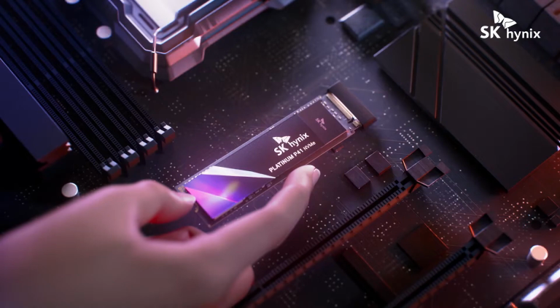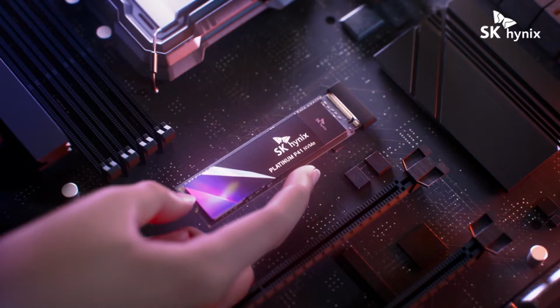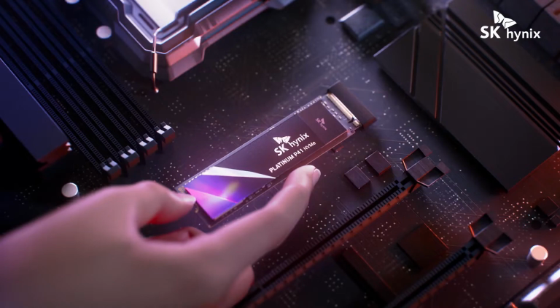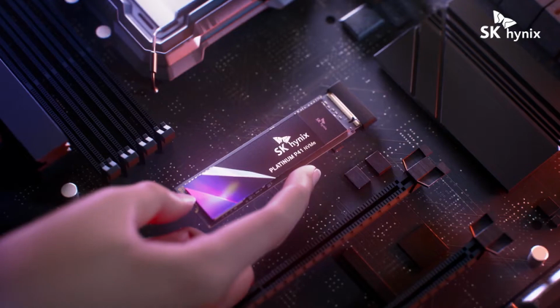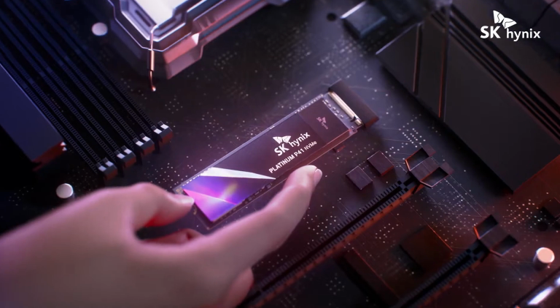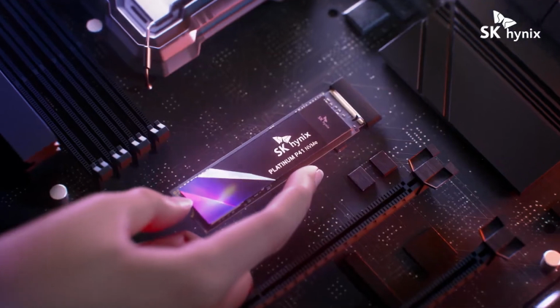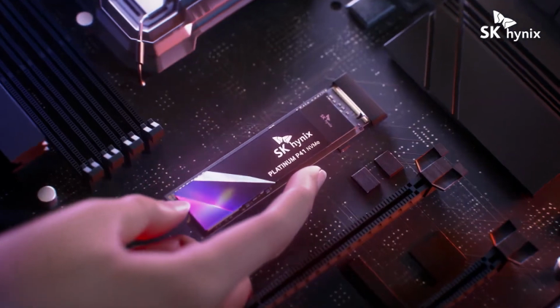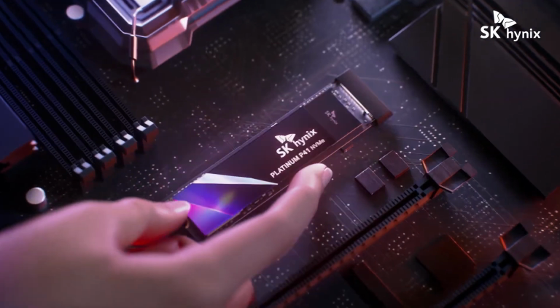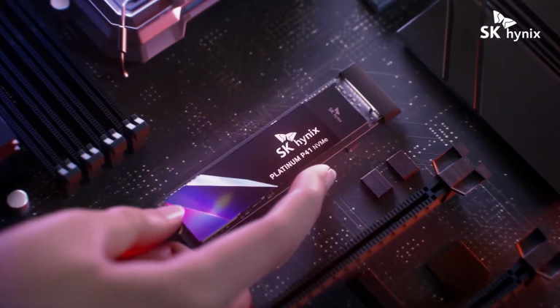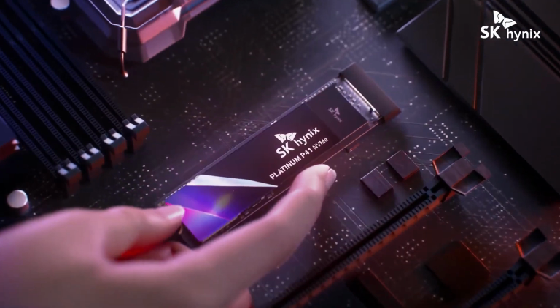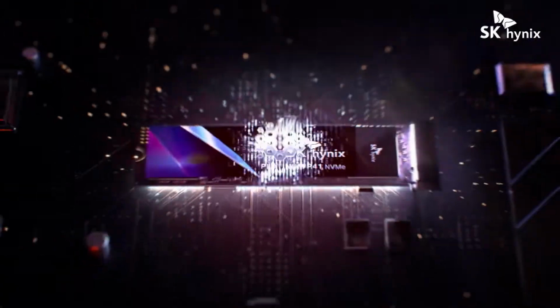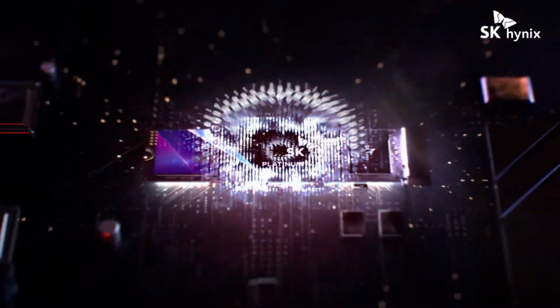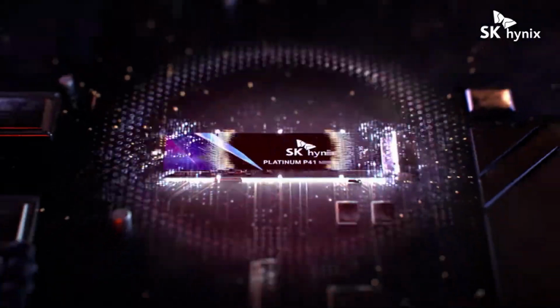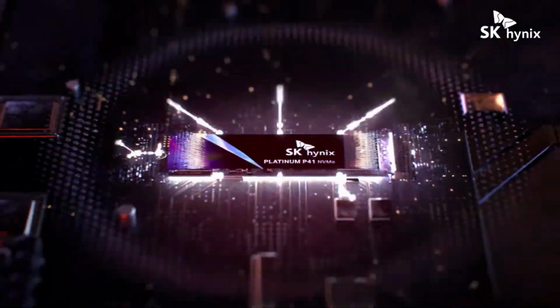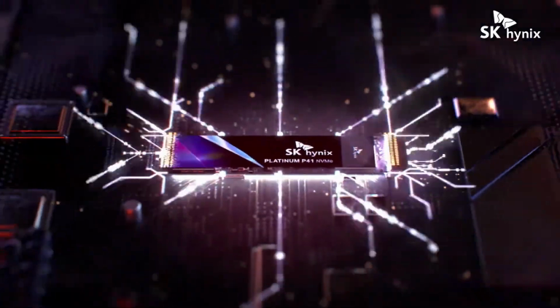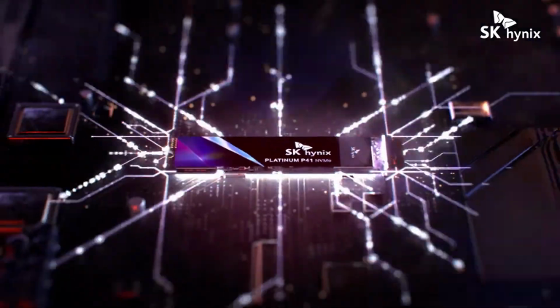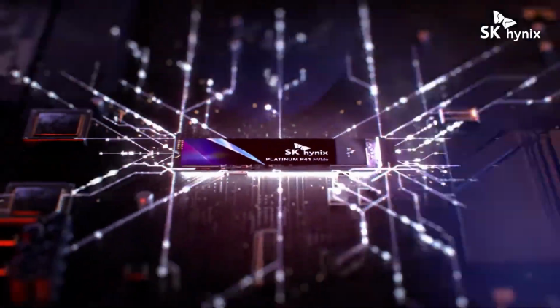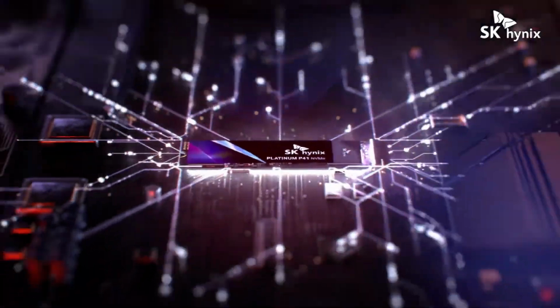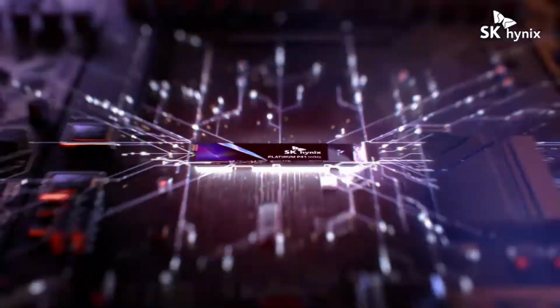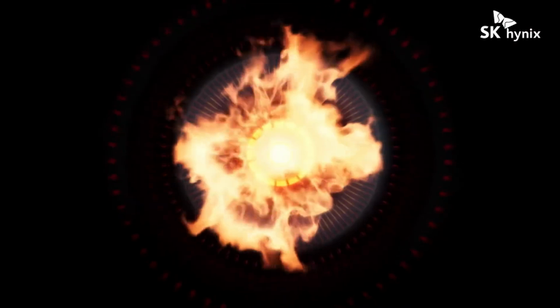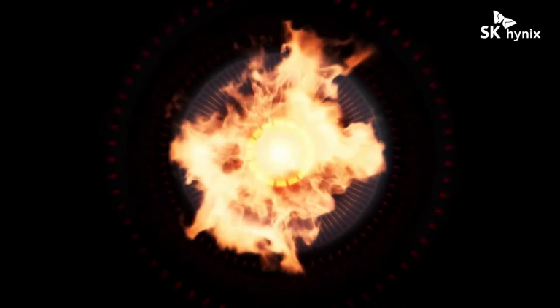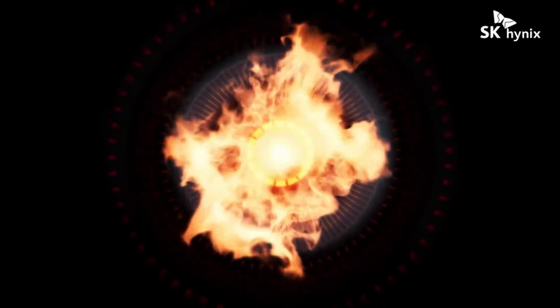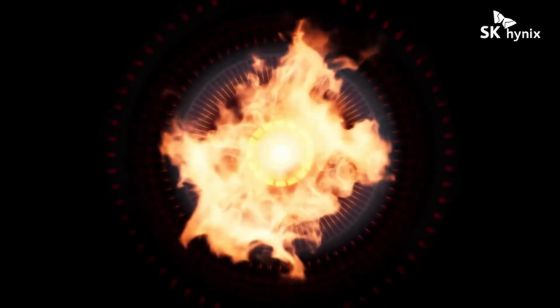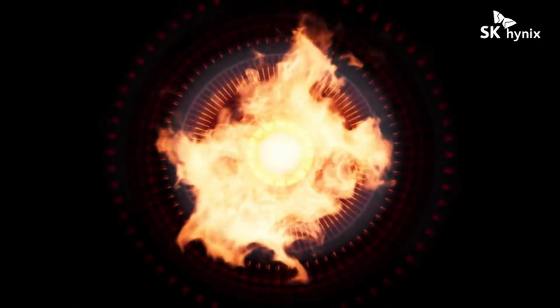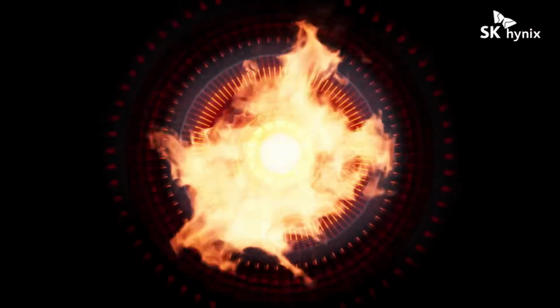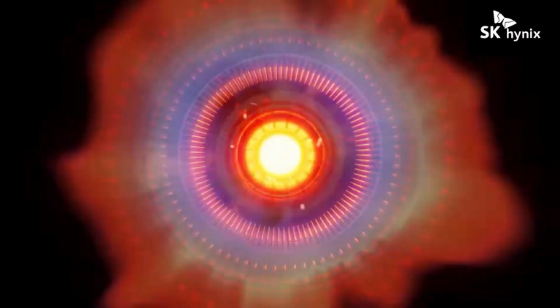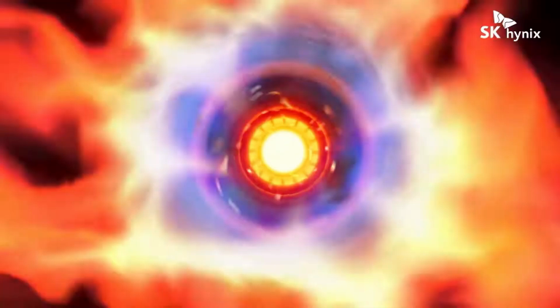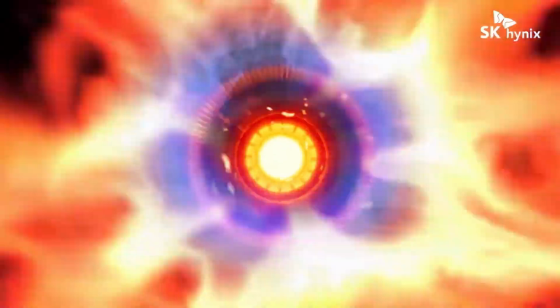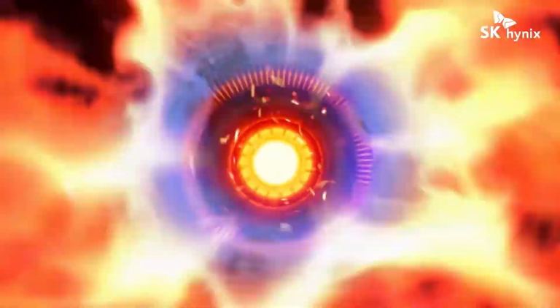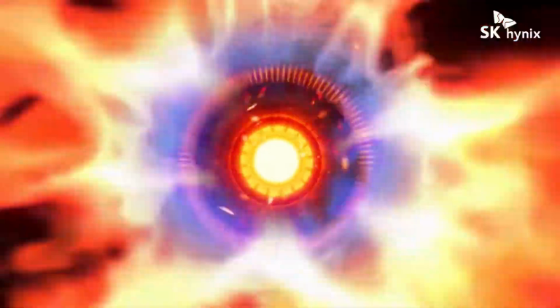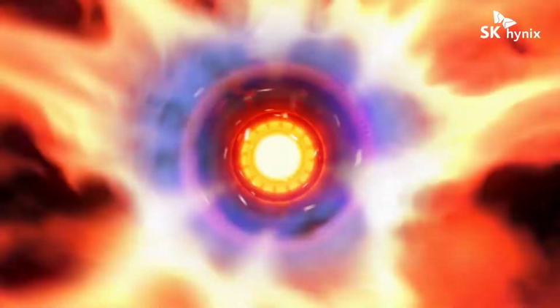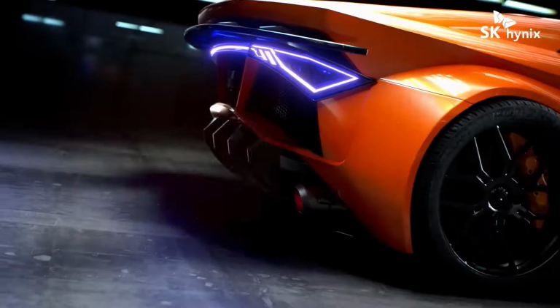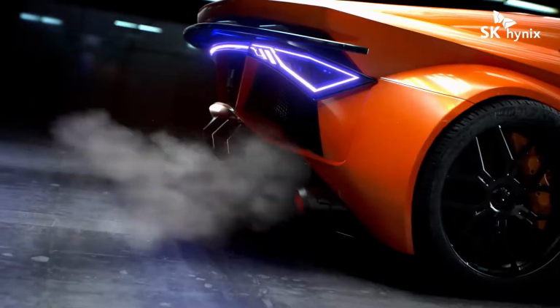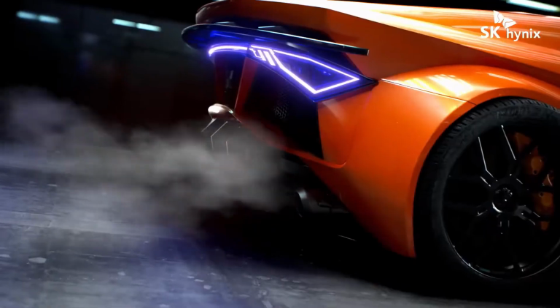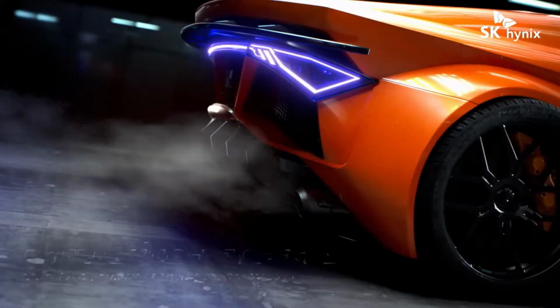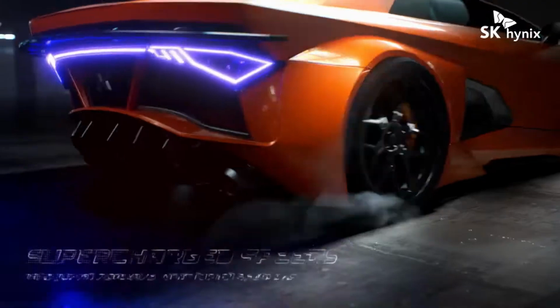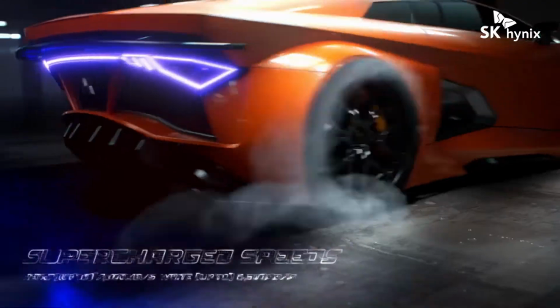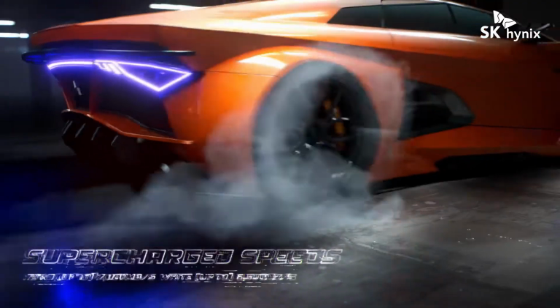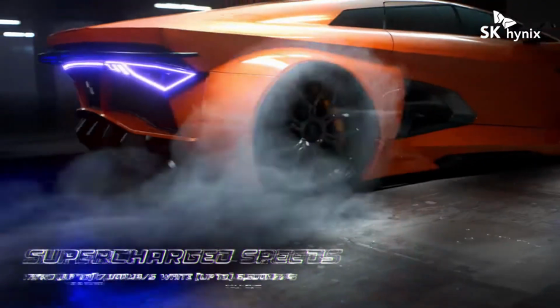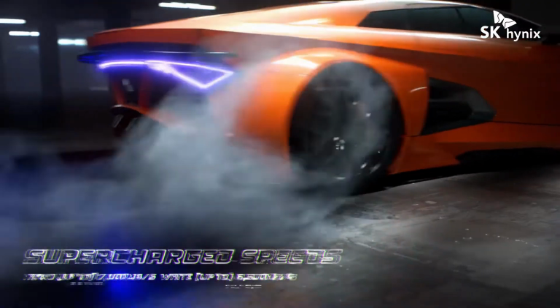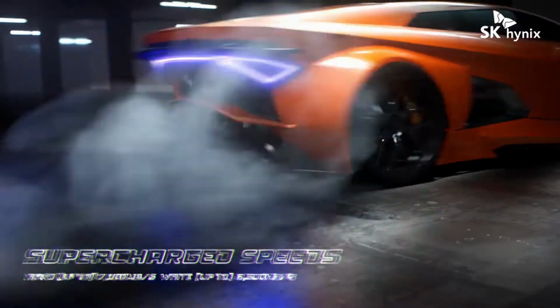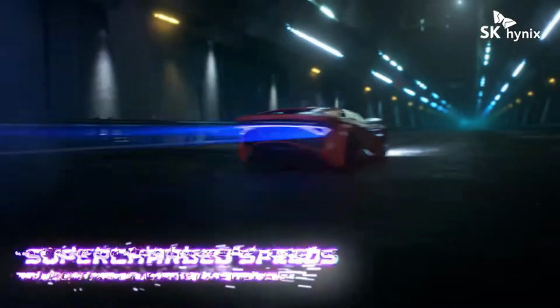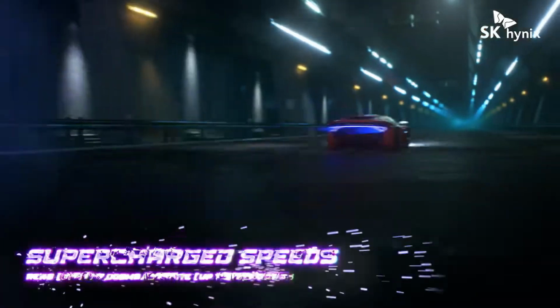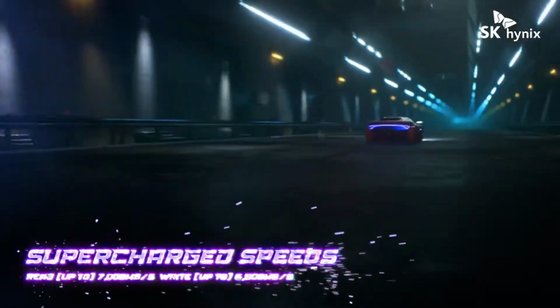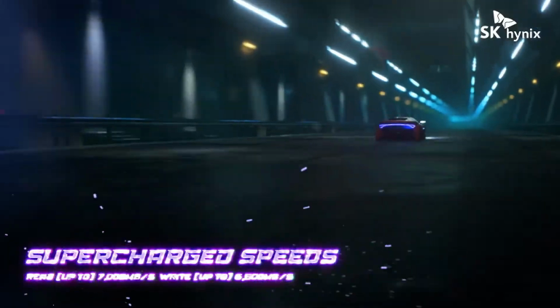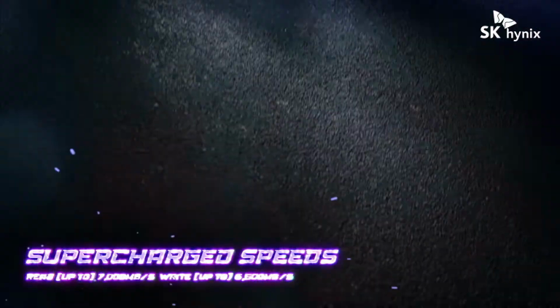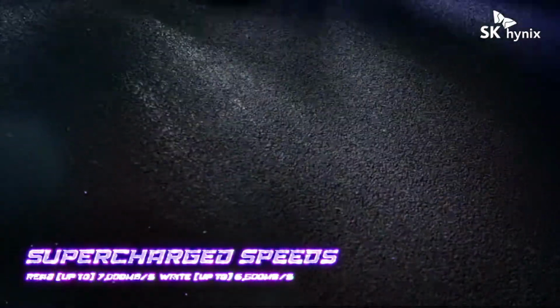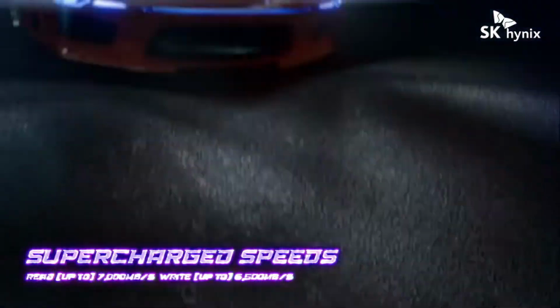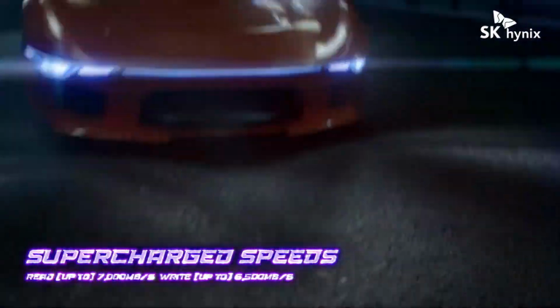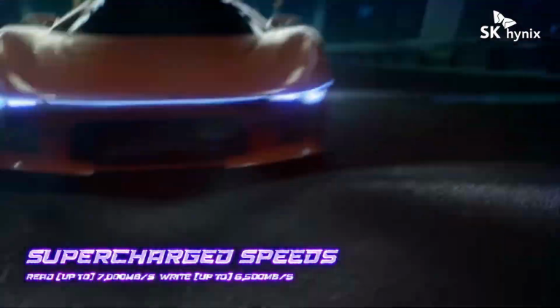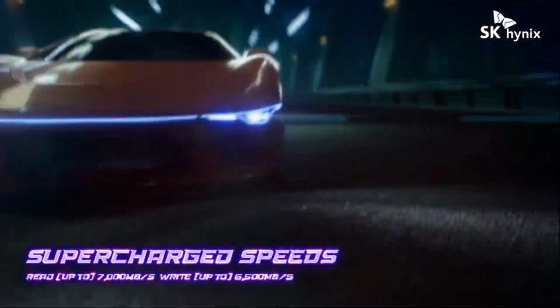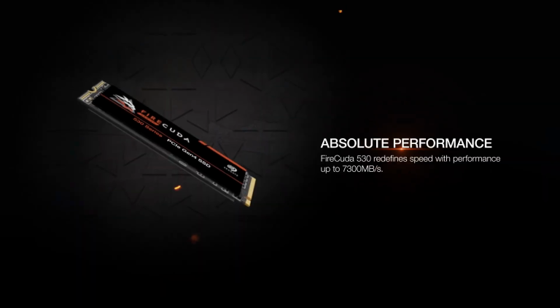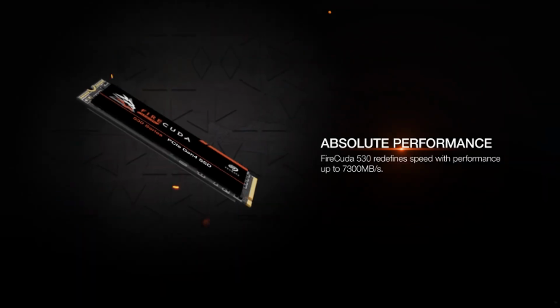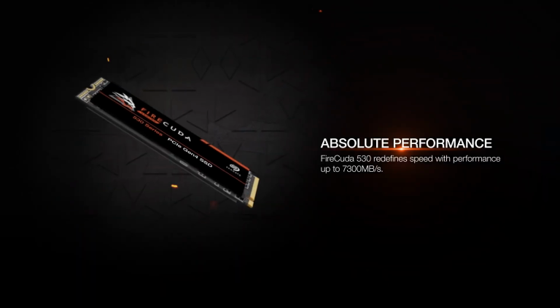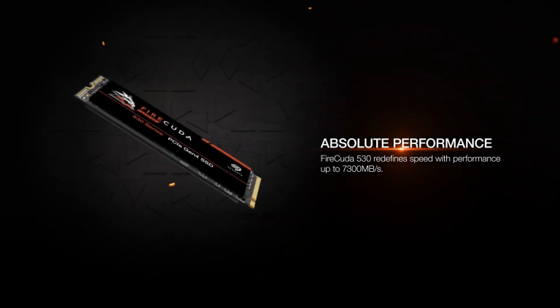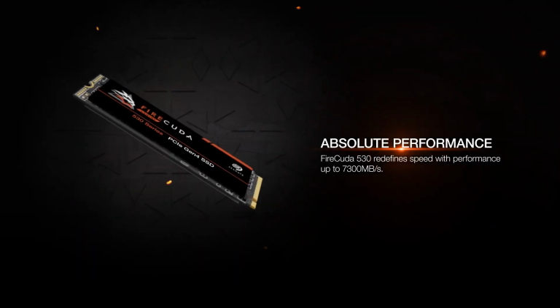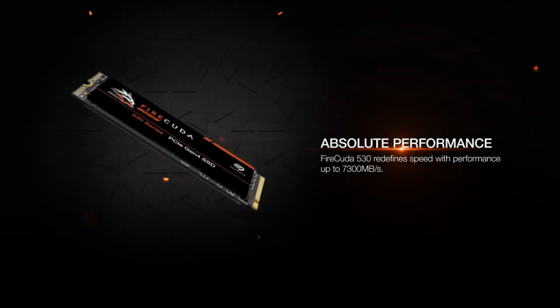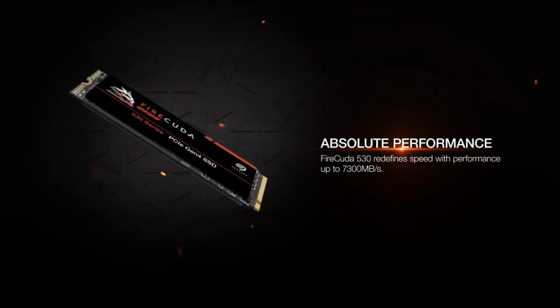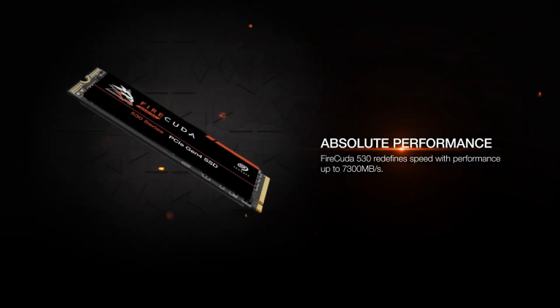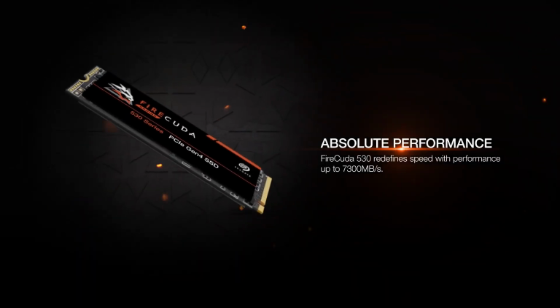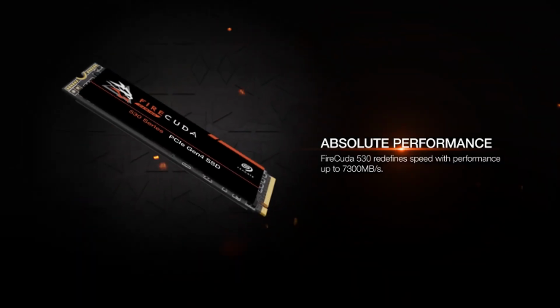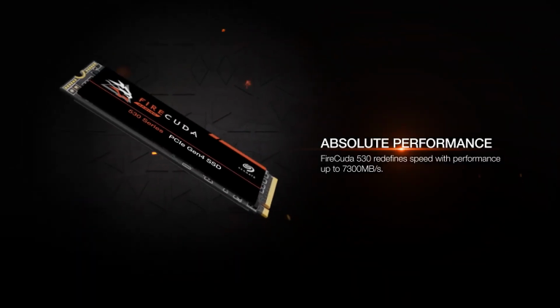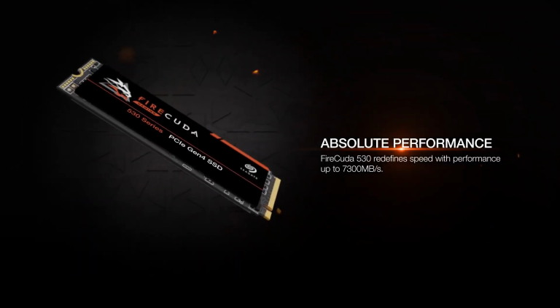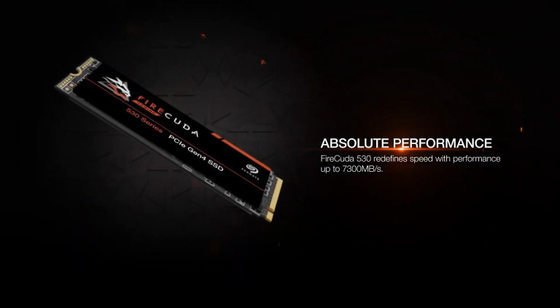Welcome to our channel. Today, we're diving into the top 5 best M.2 NVMe SSDs for gaming in 2024.